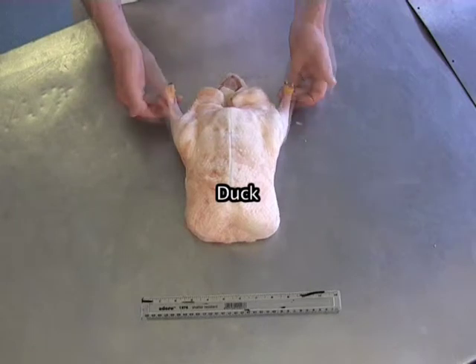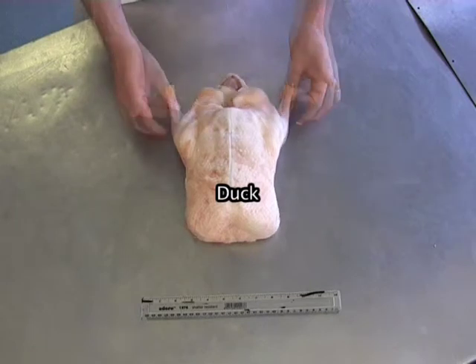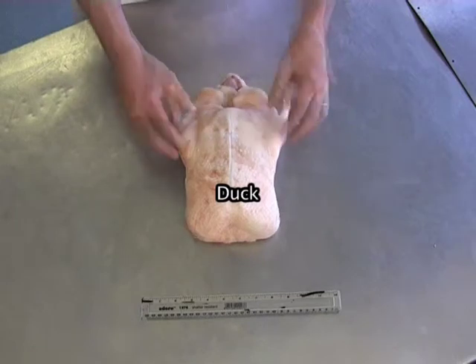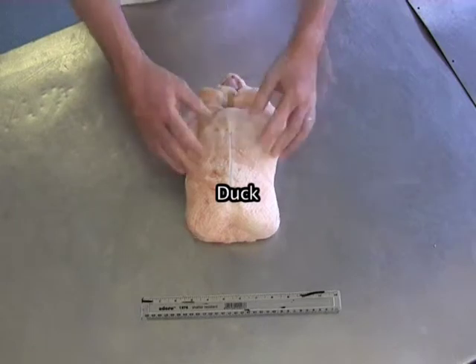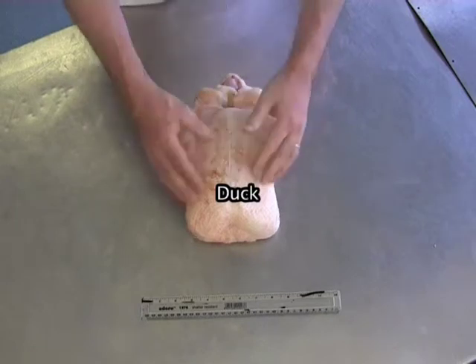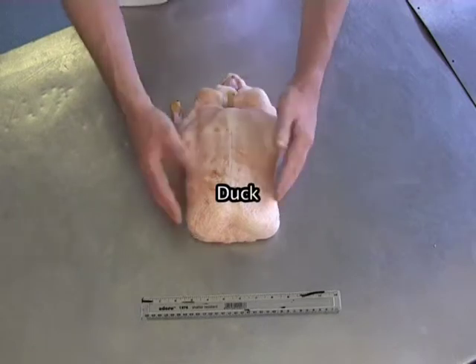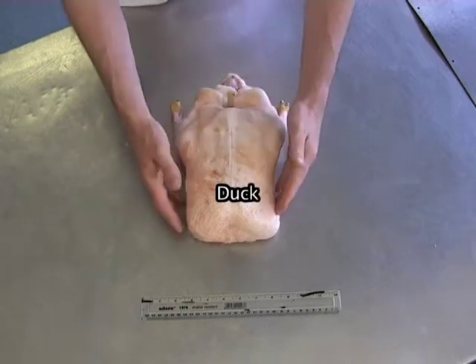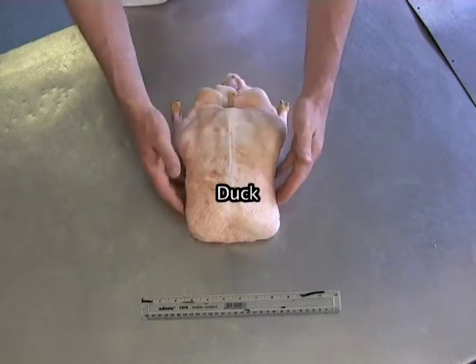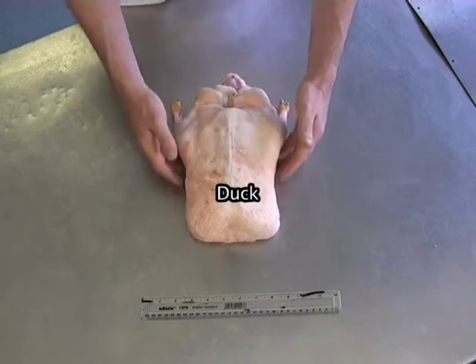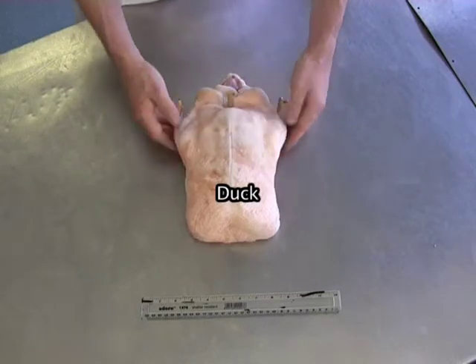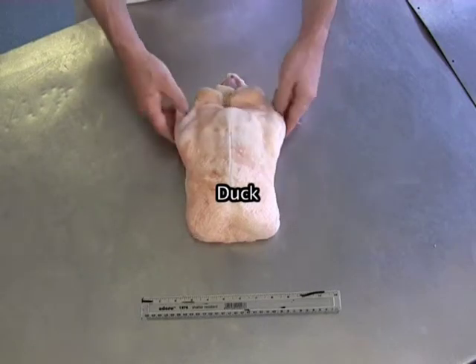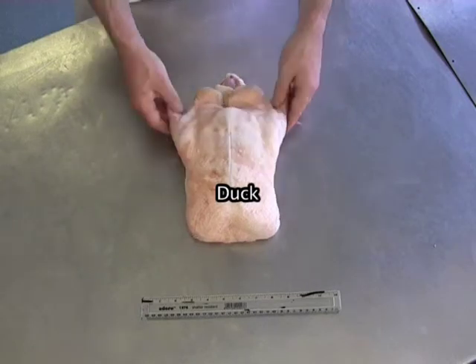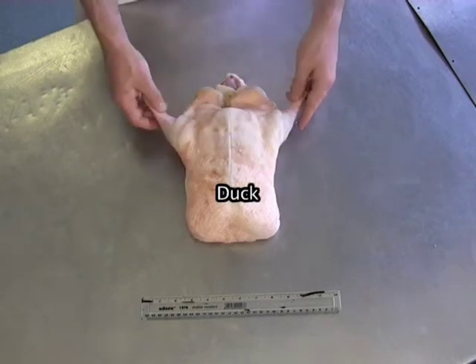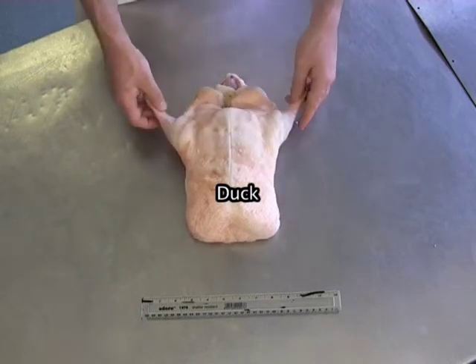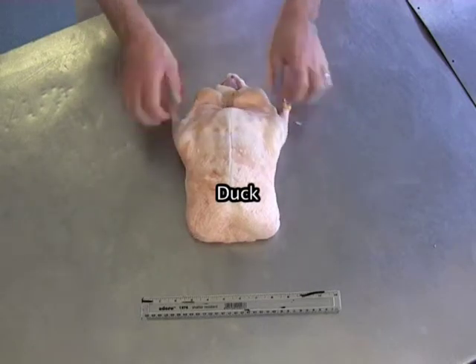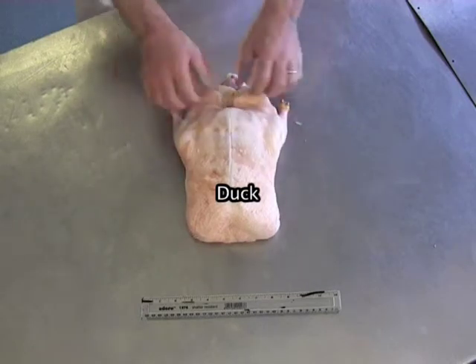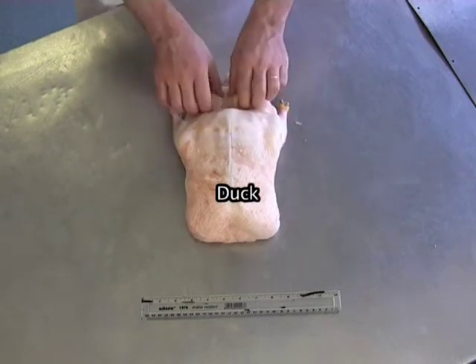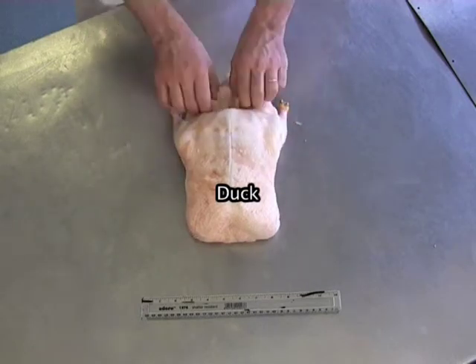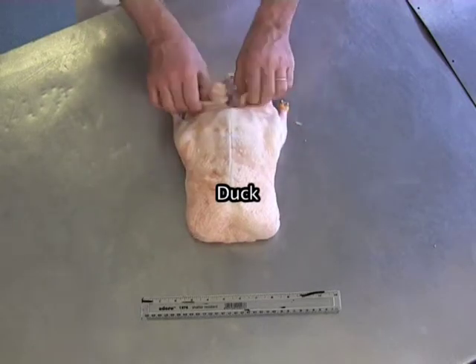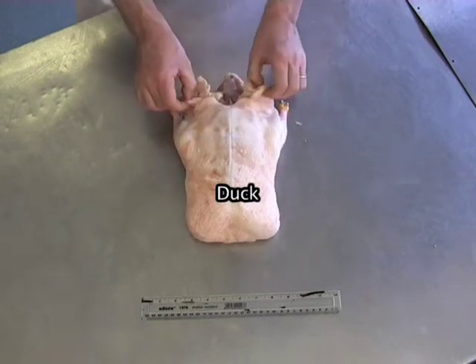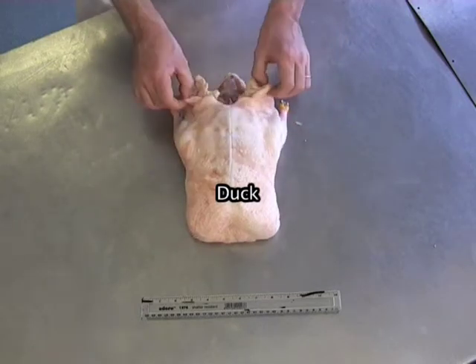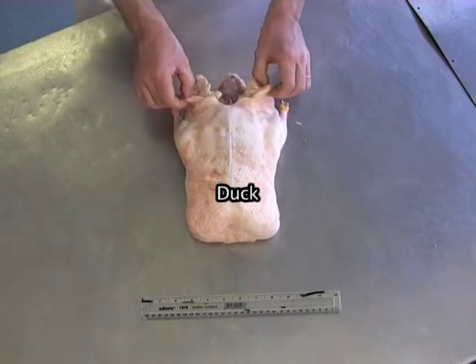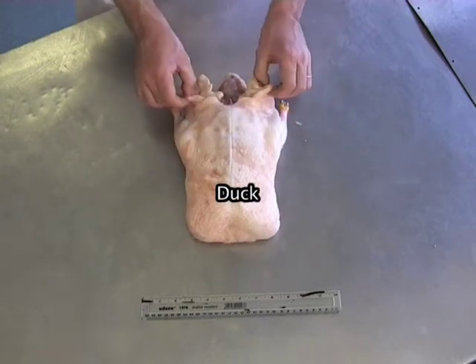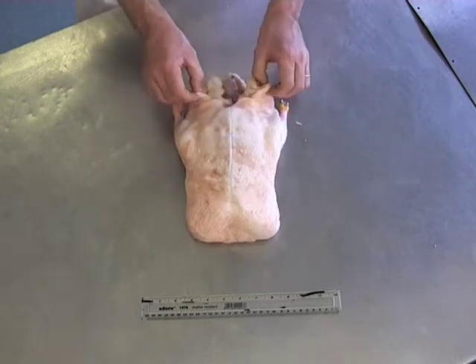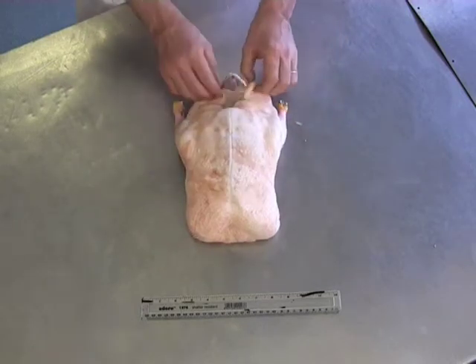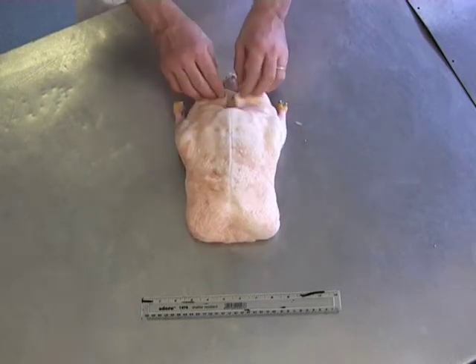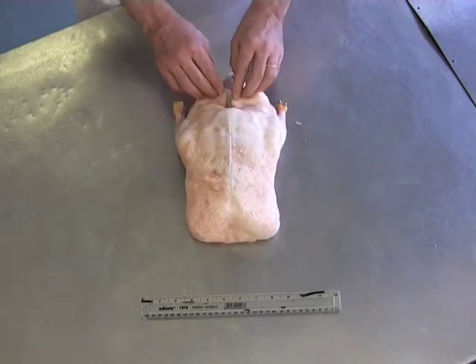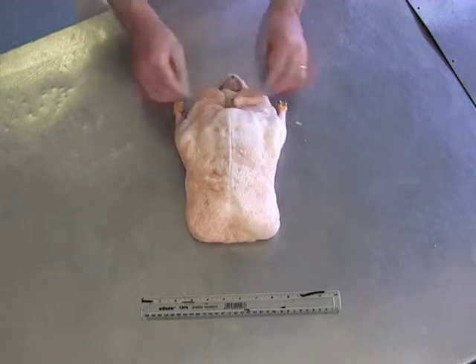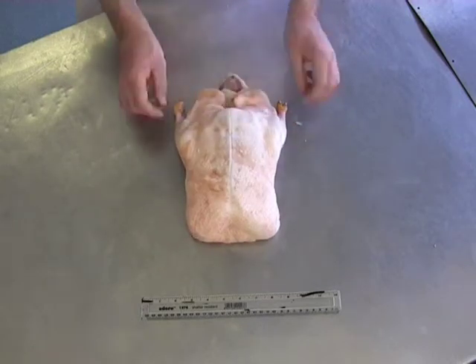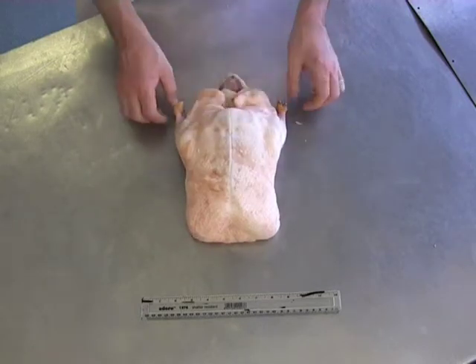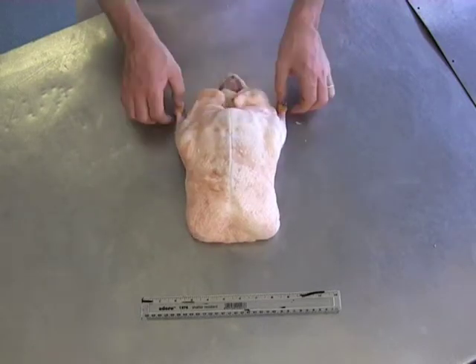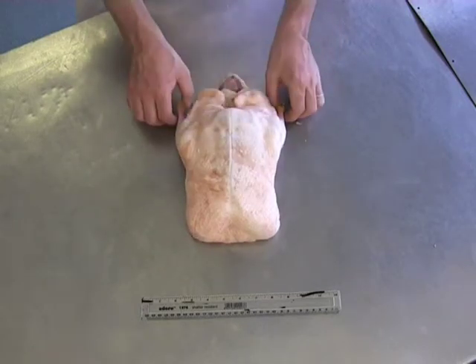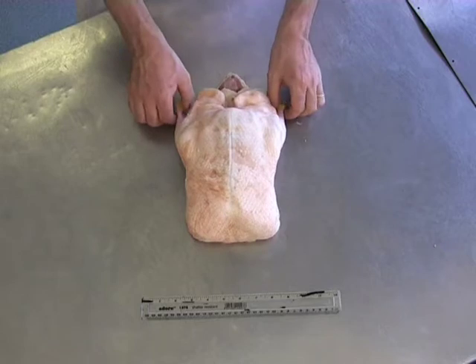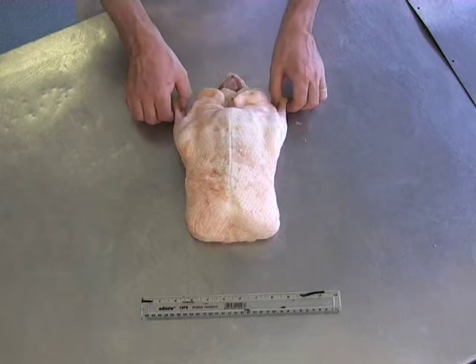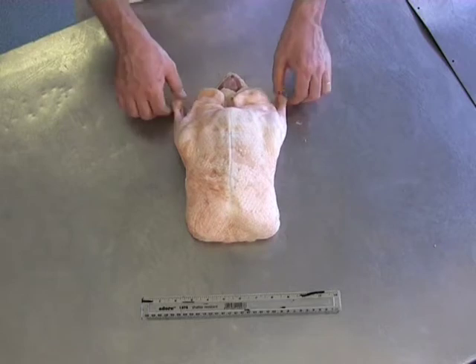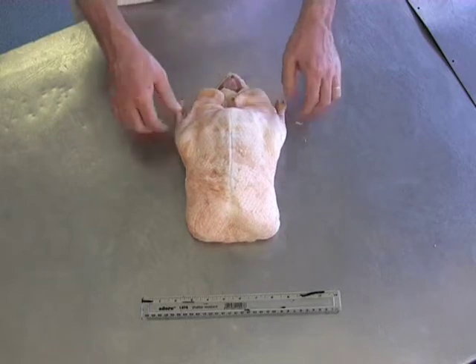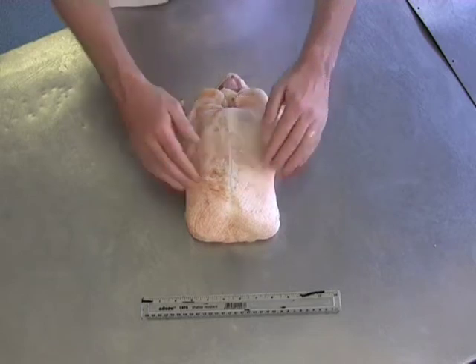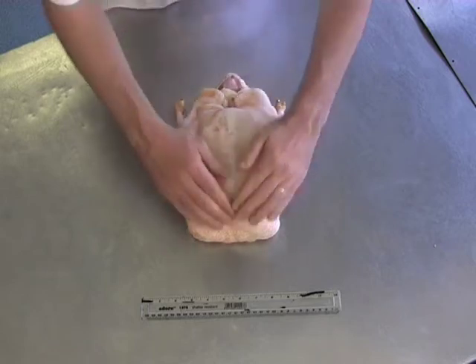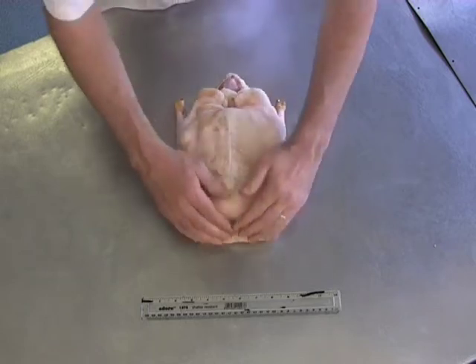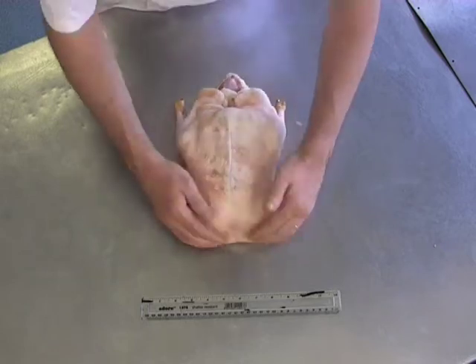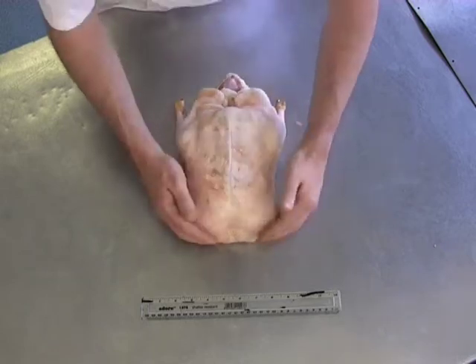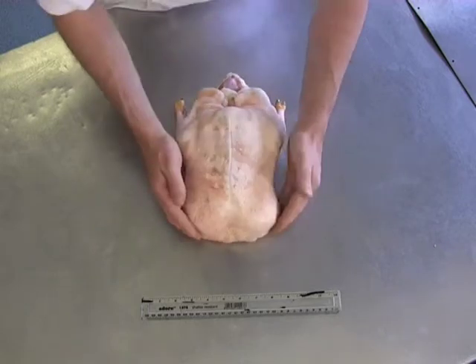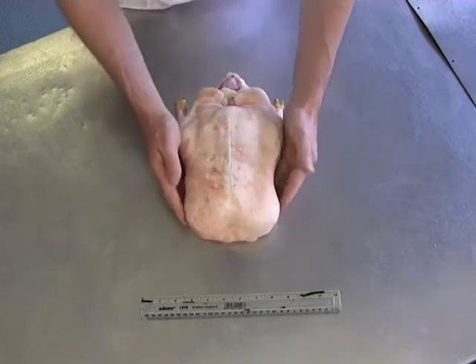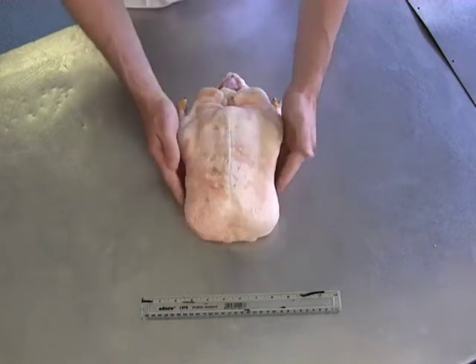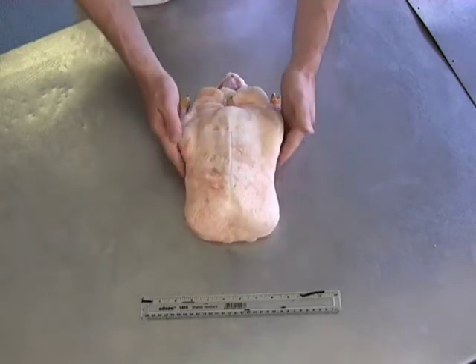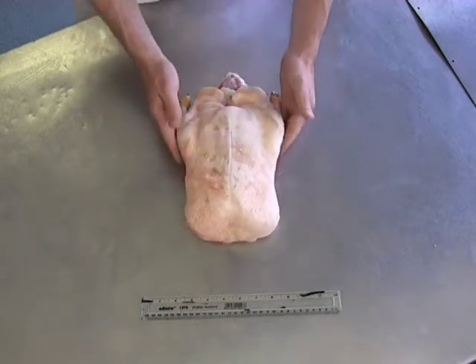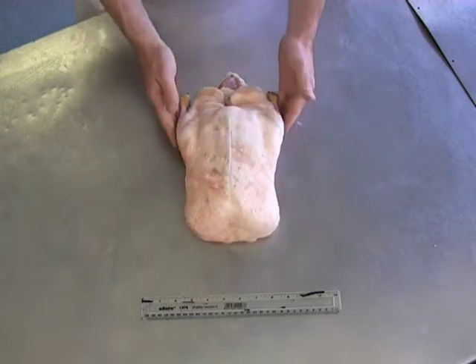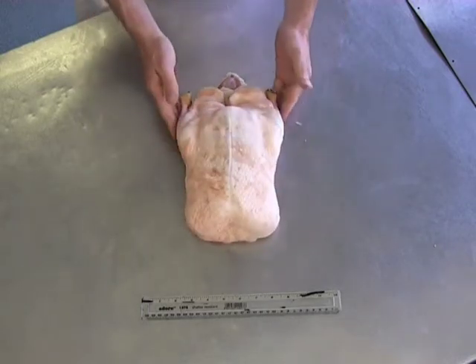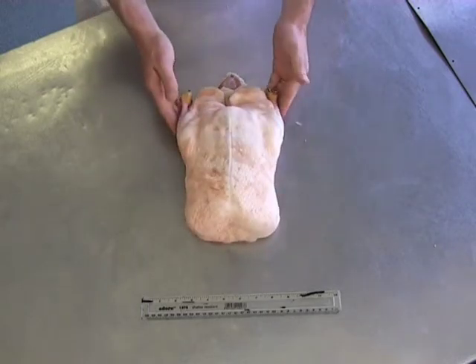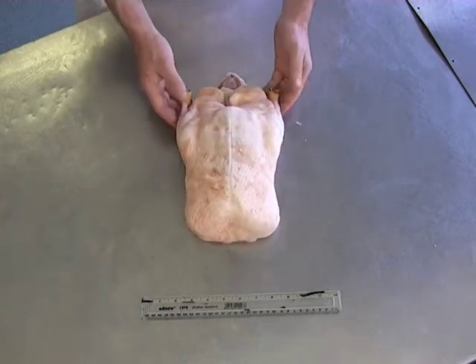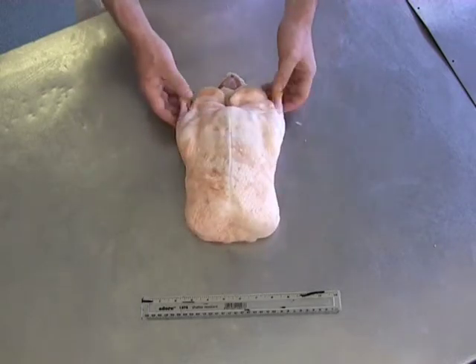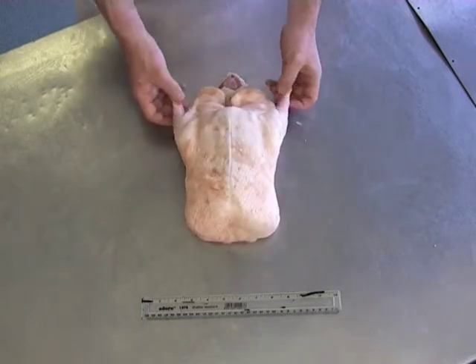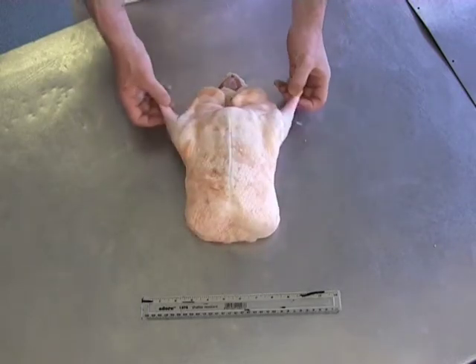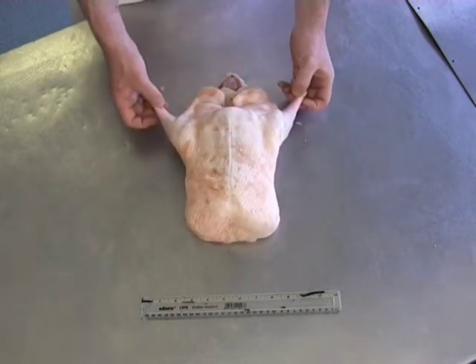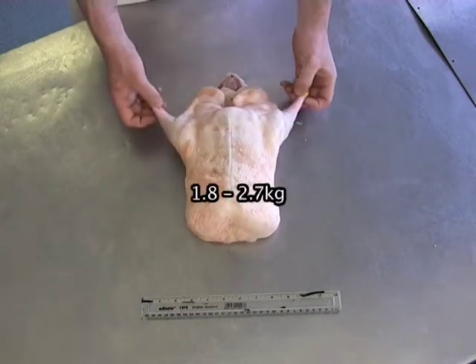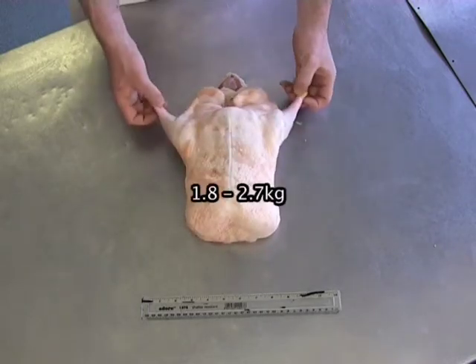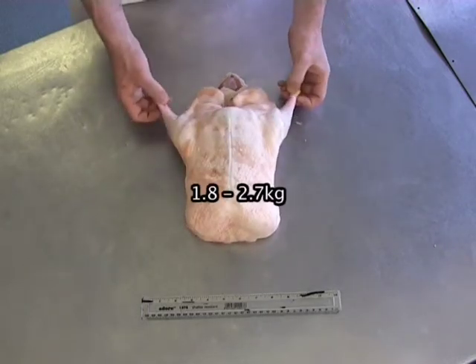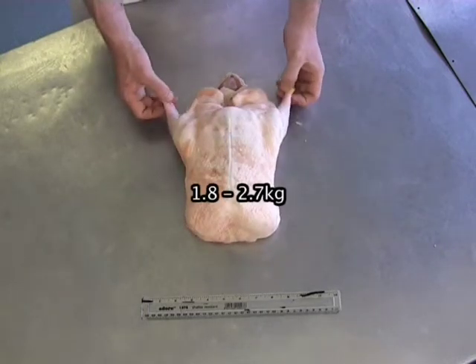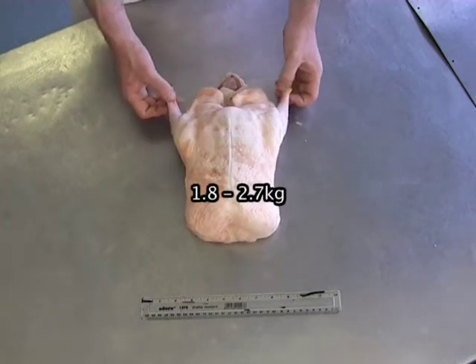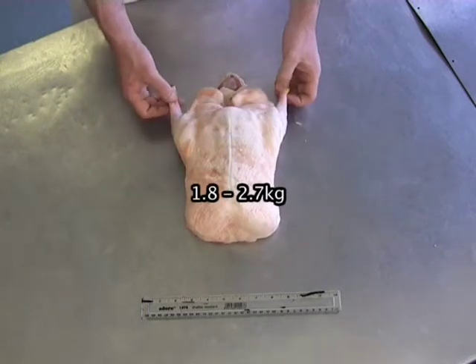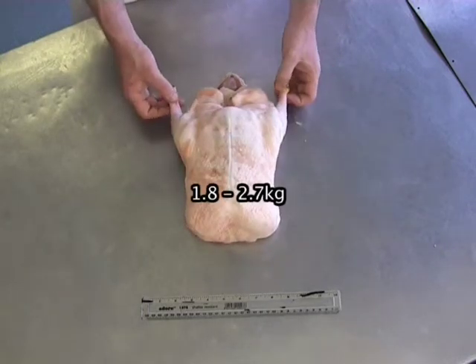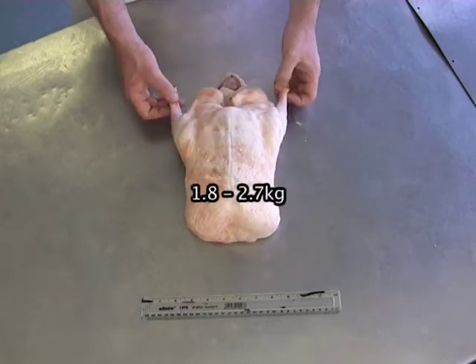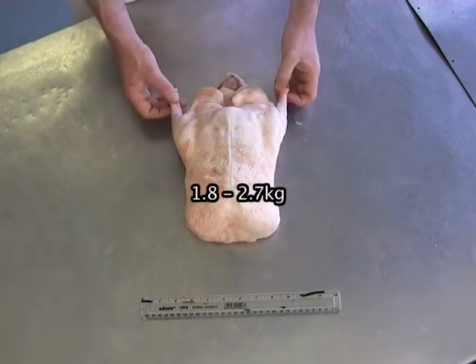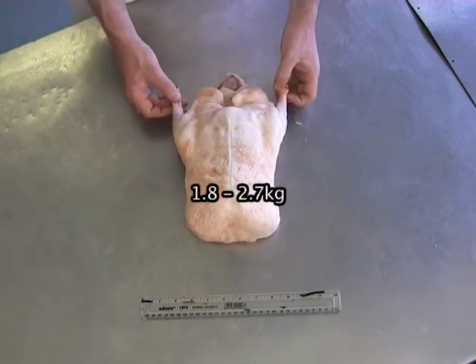A plucked, drawn duck, giblets inside, free of pins, between £4 and £6.